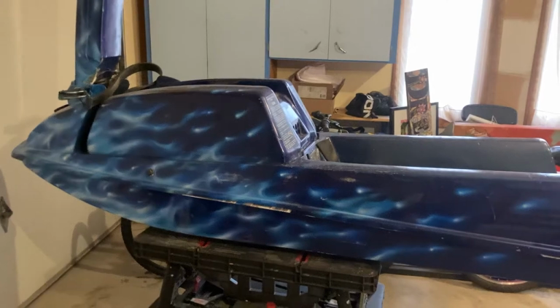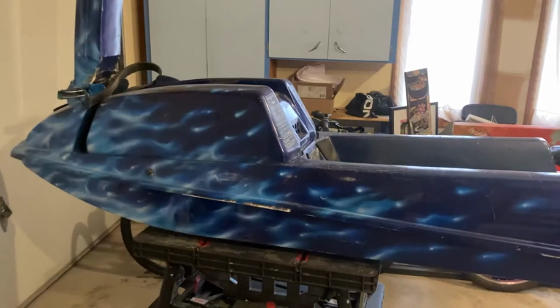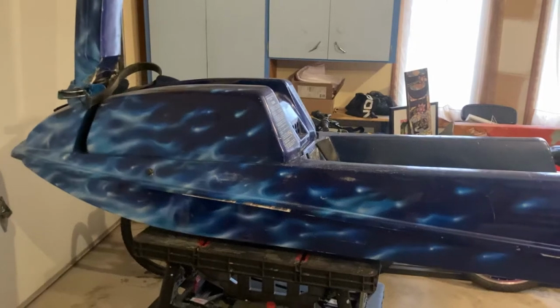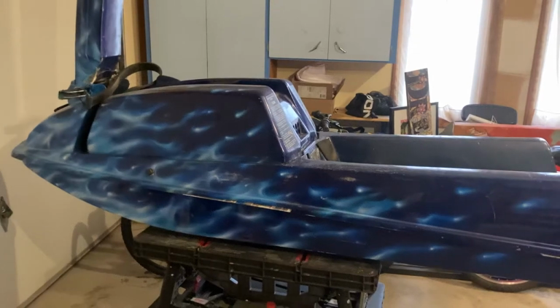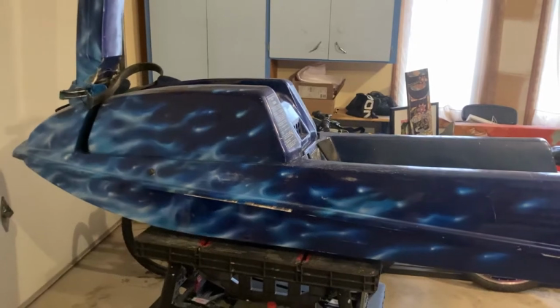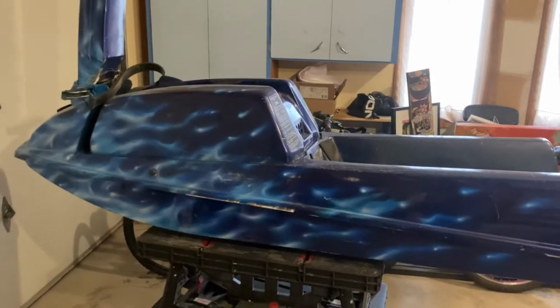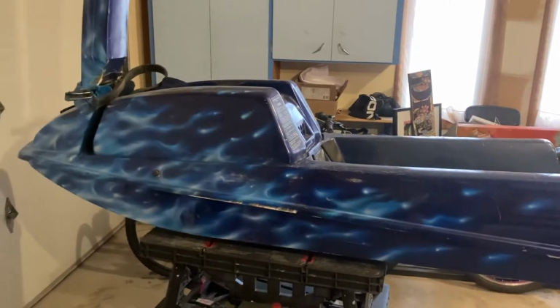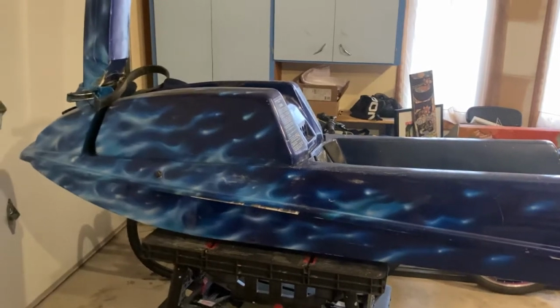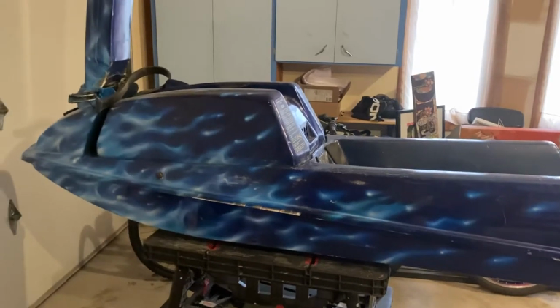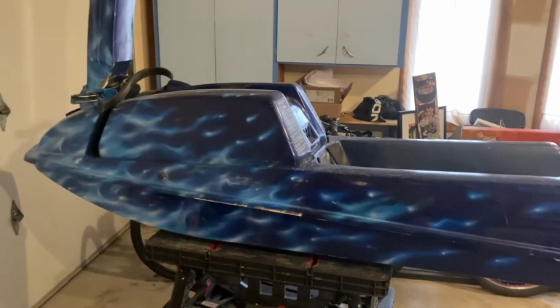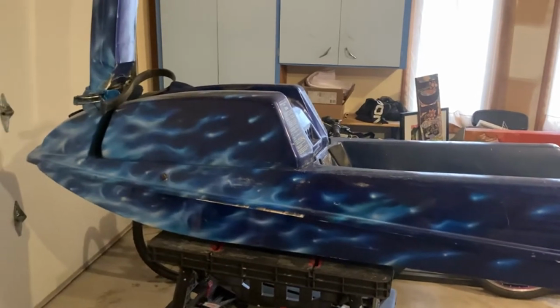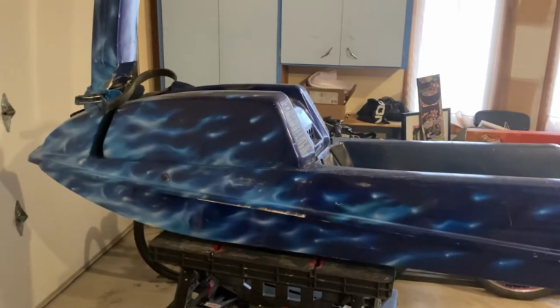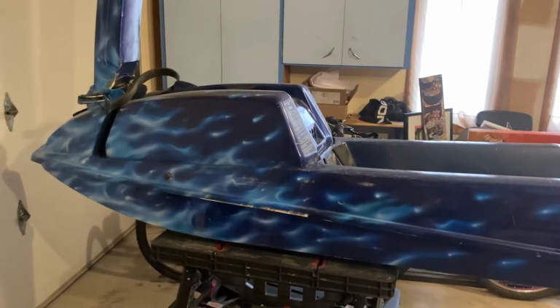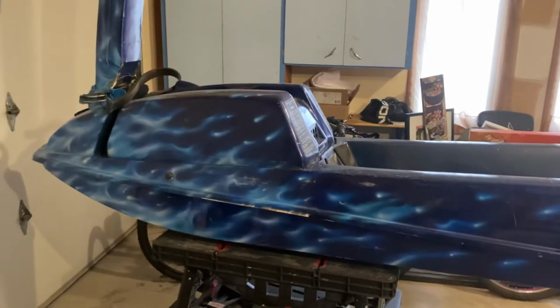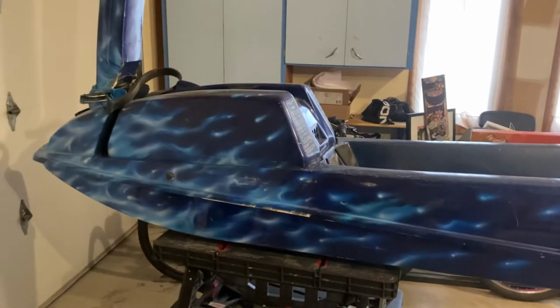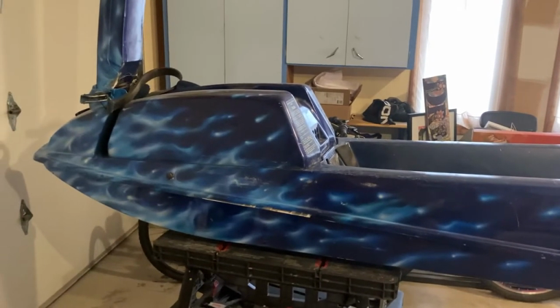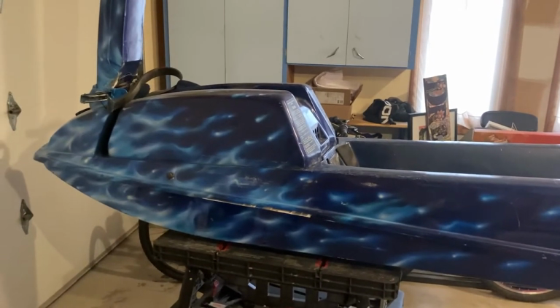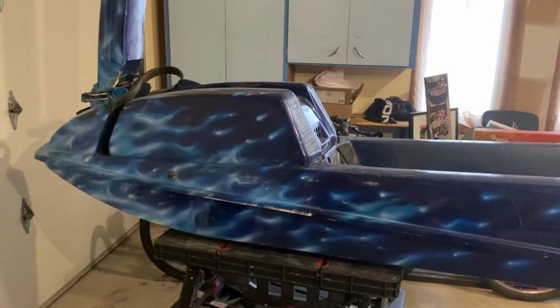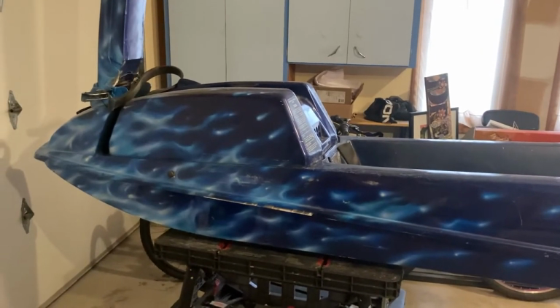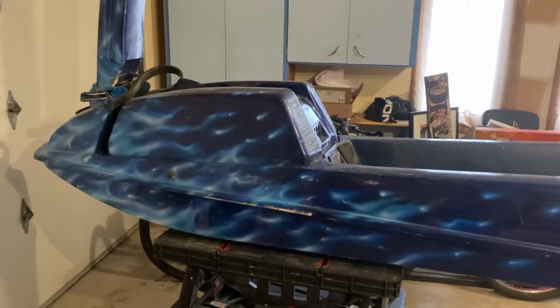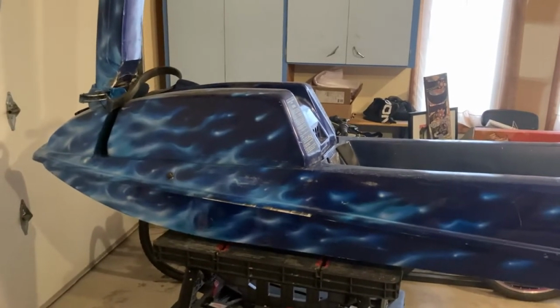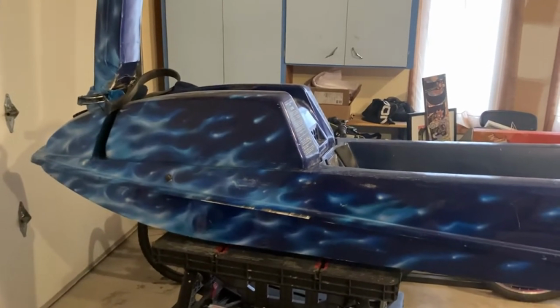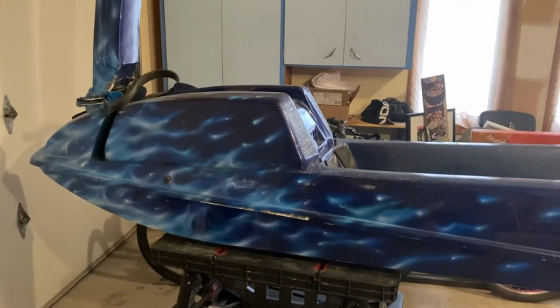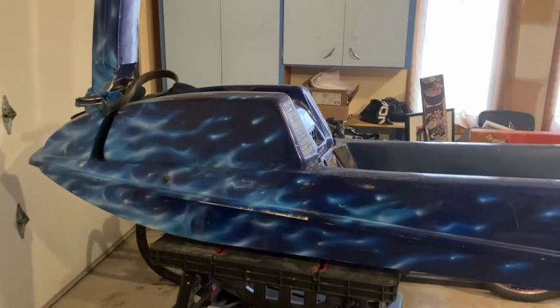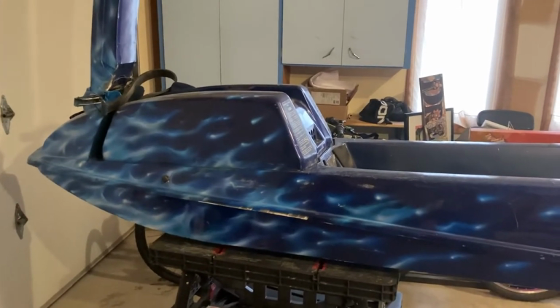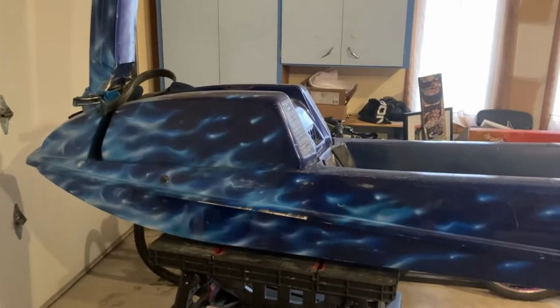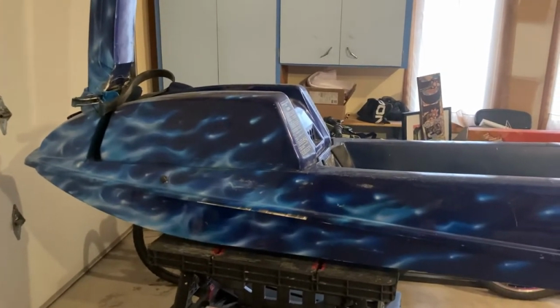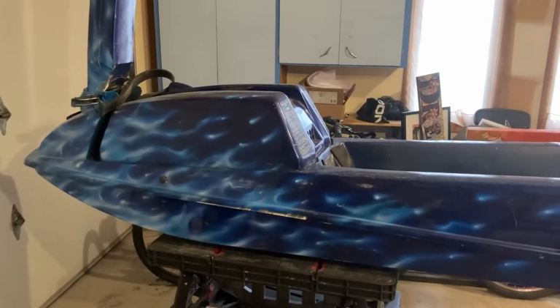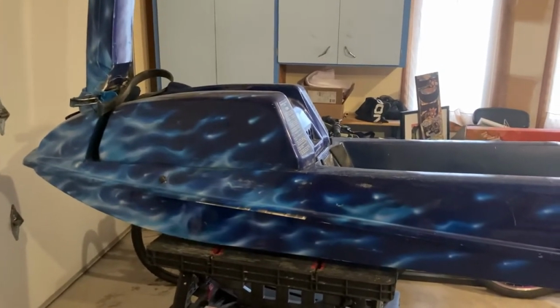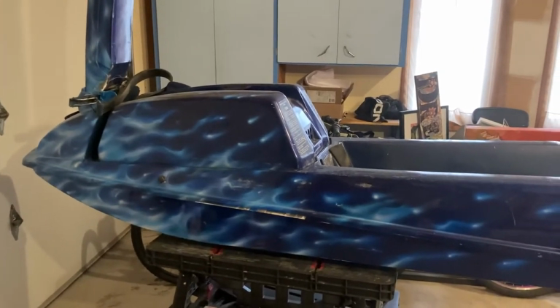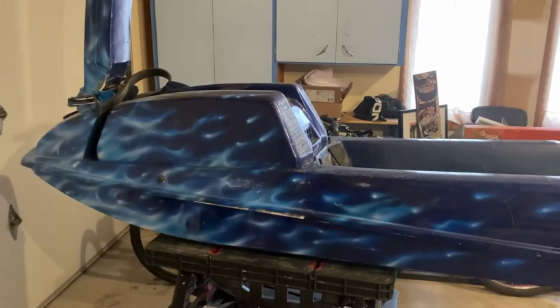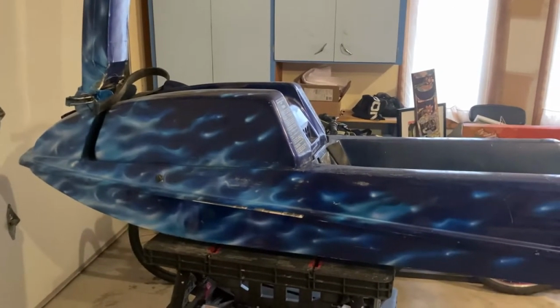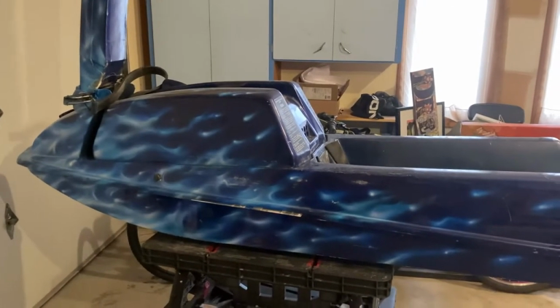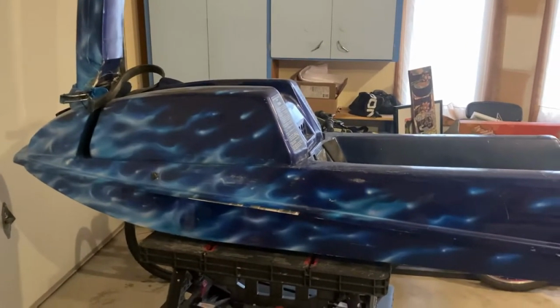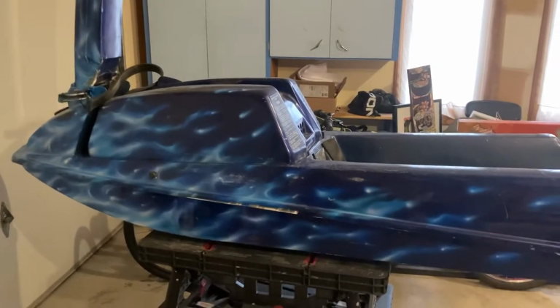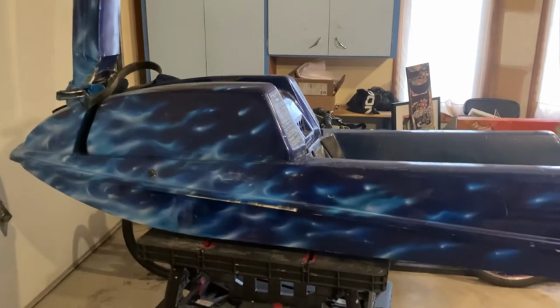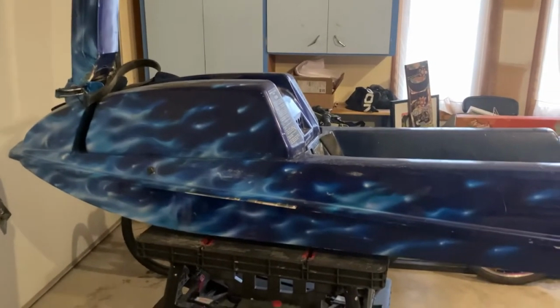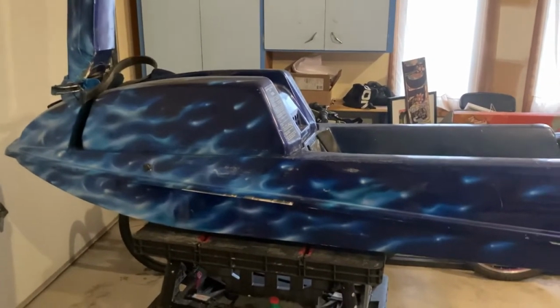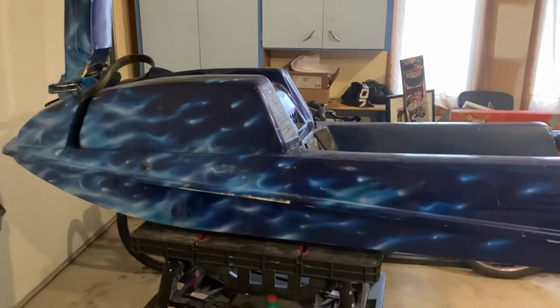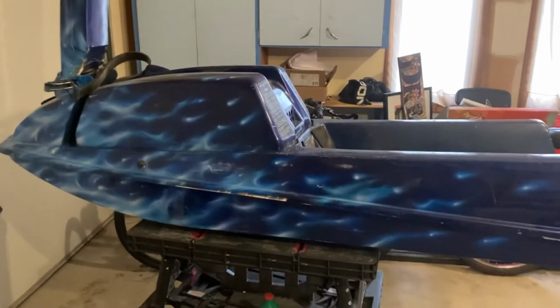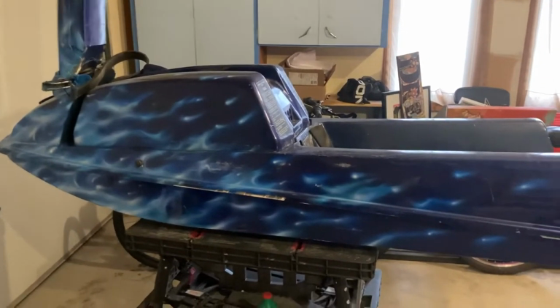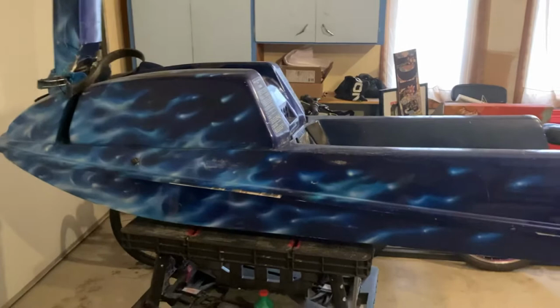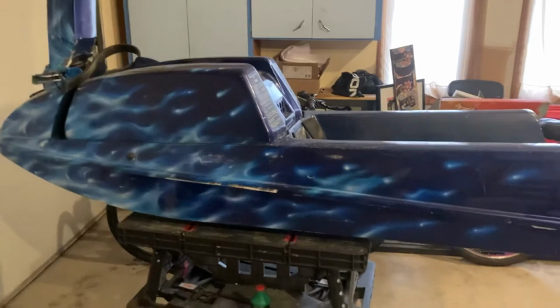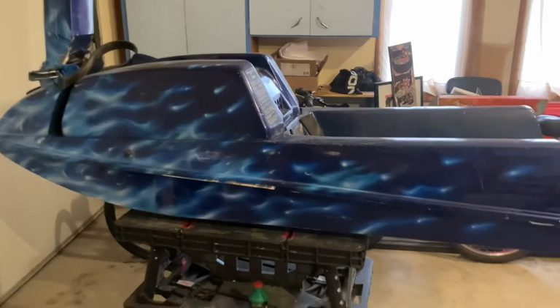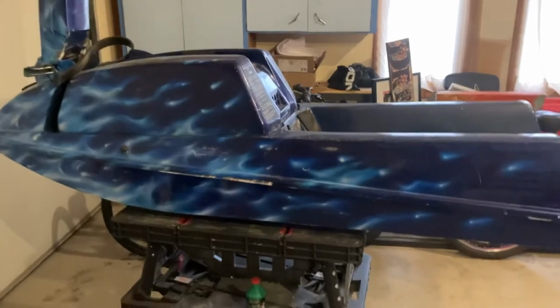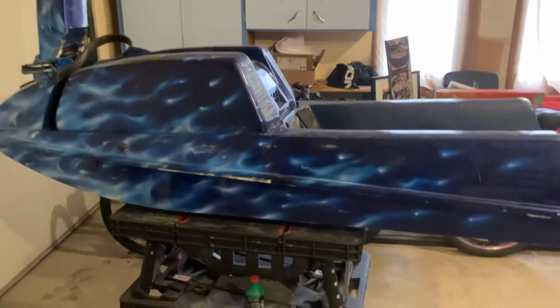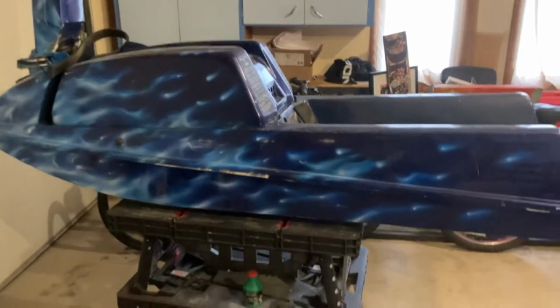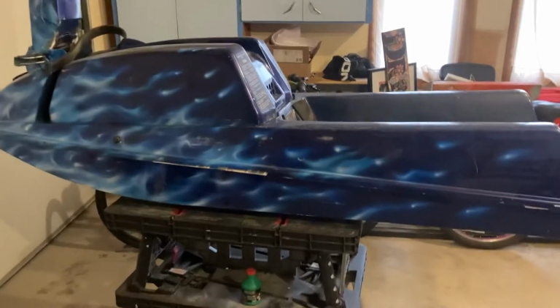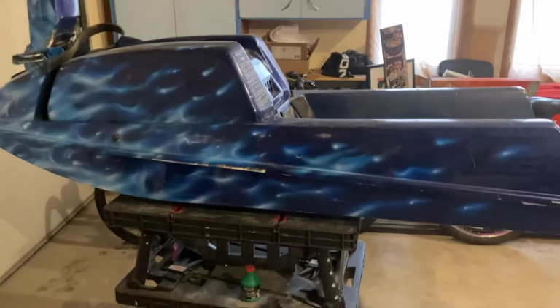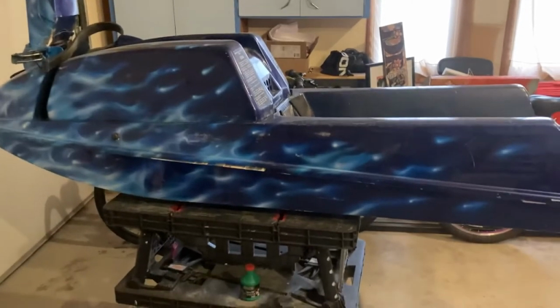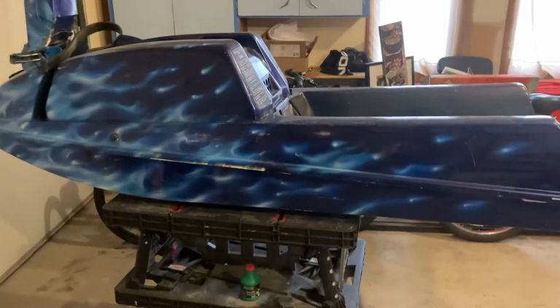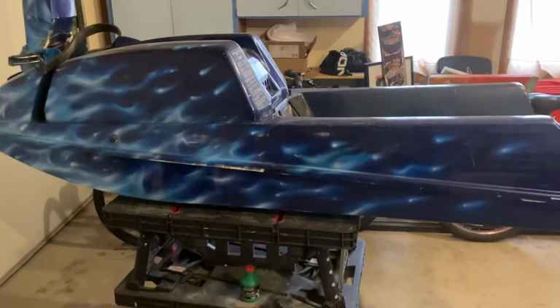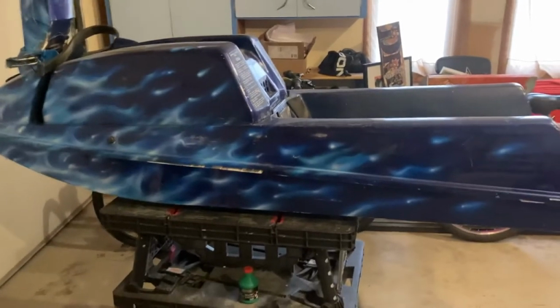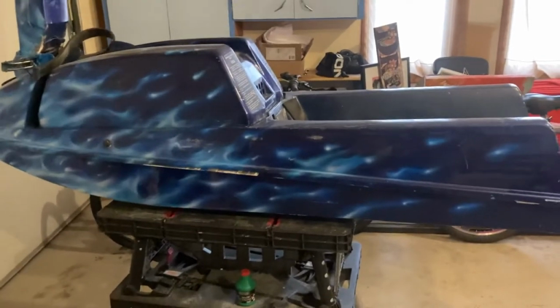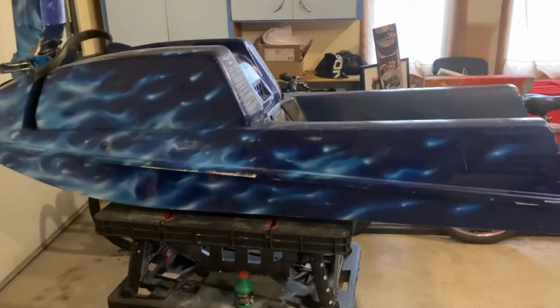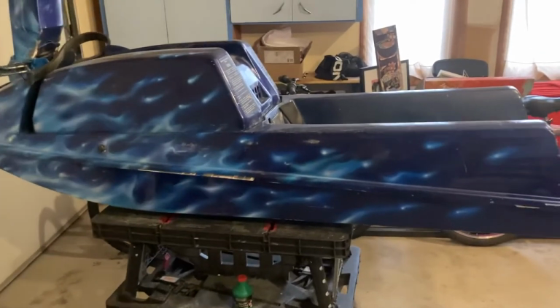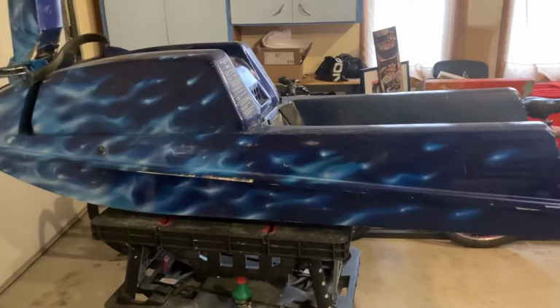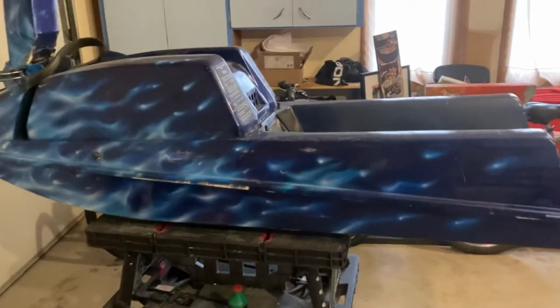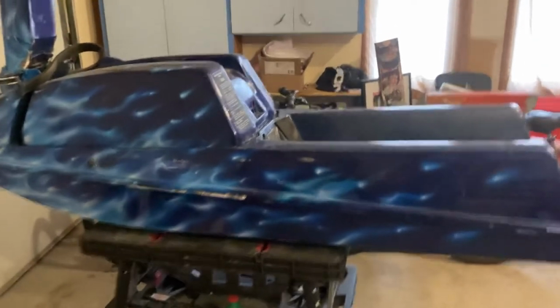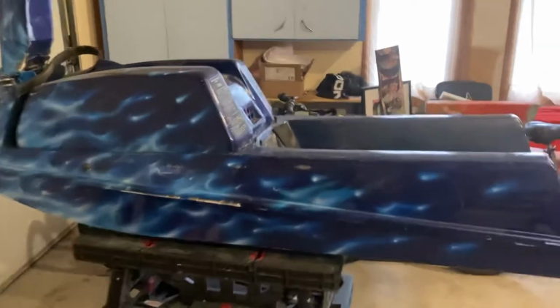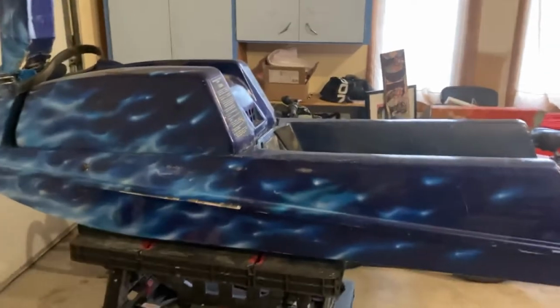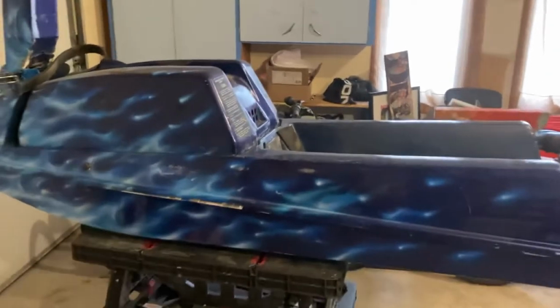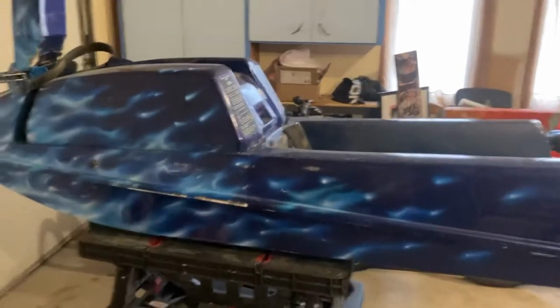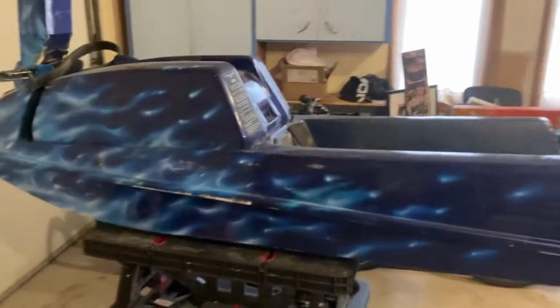Hey guys, welcome back to the channel. Wanted to kind of do a quick walk around of this jet ski.